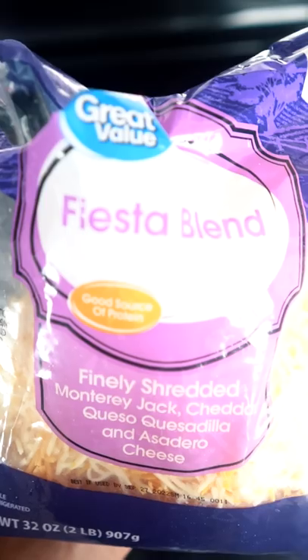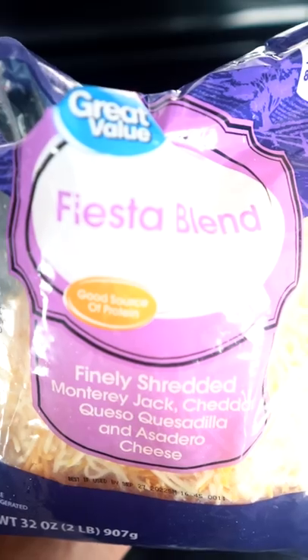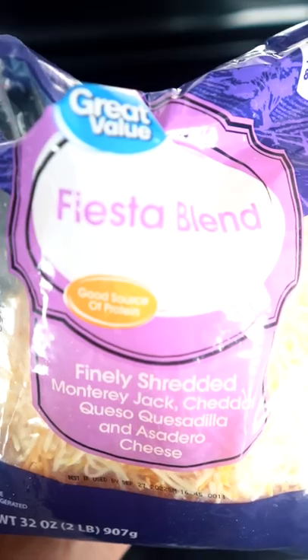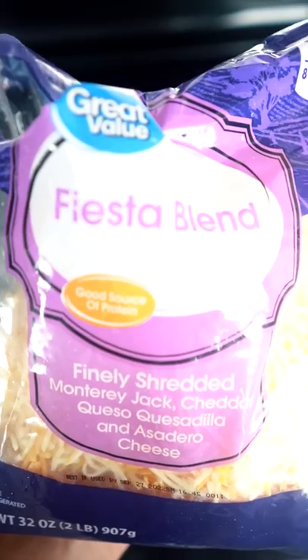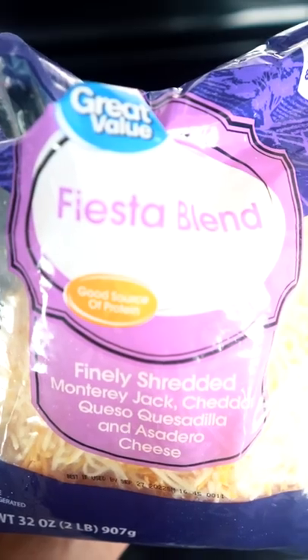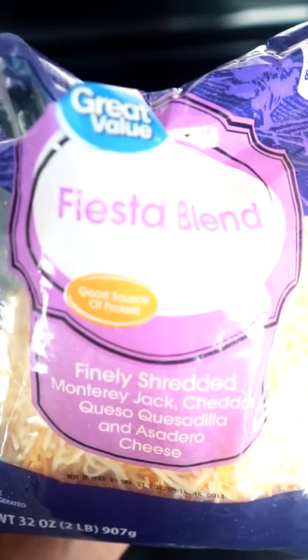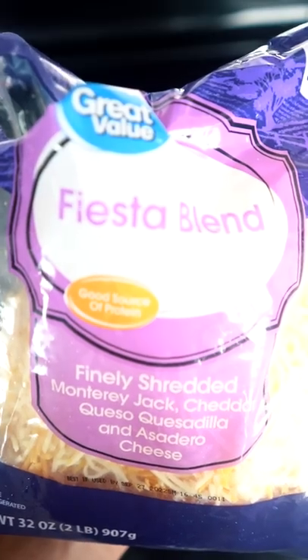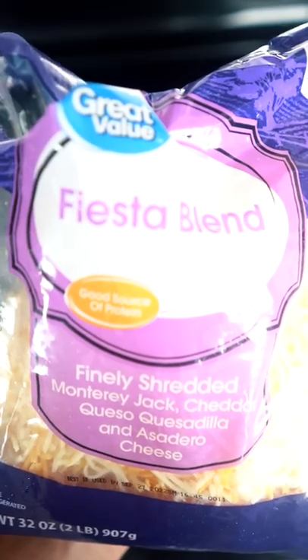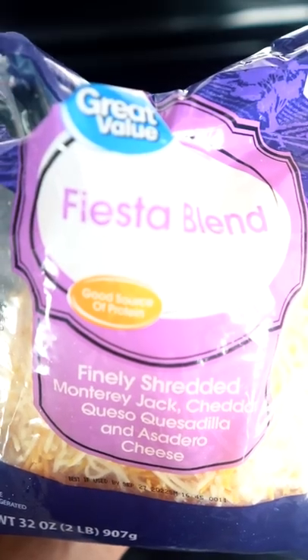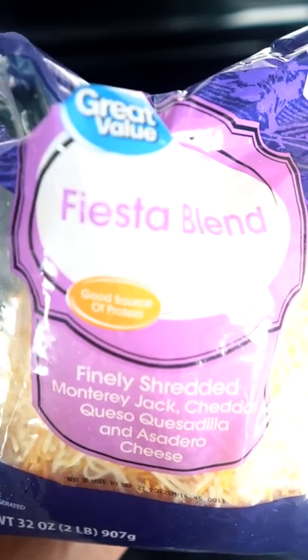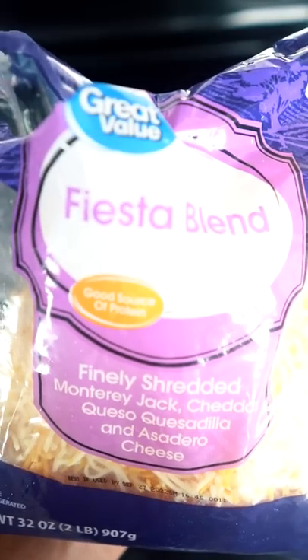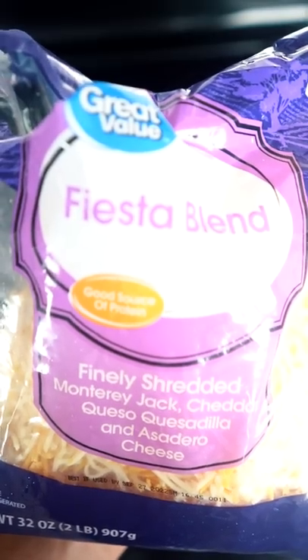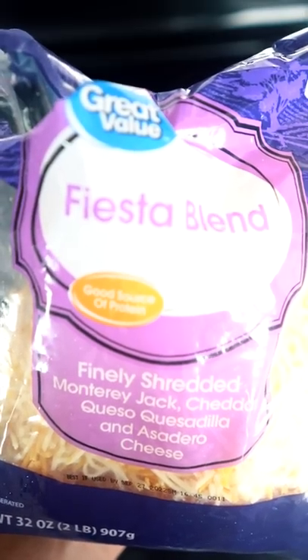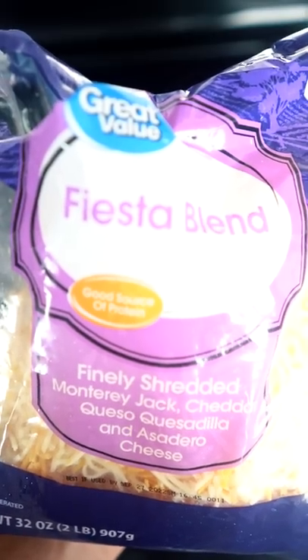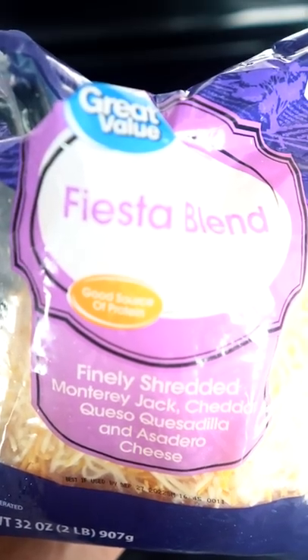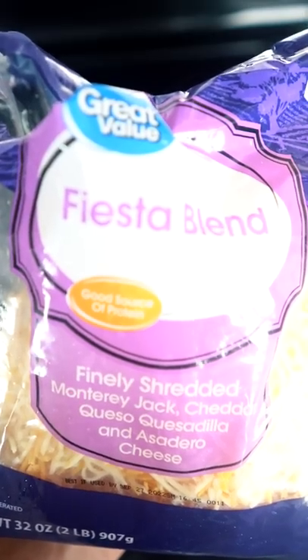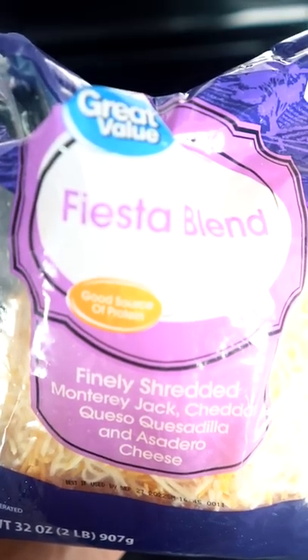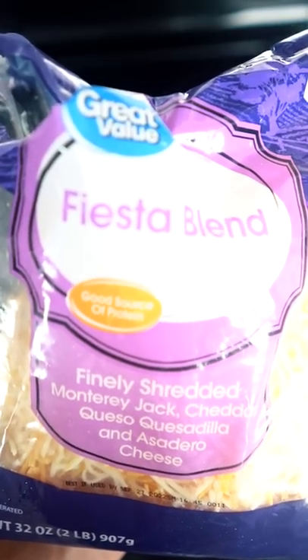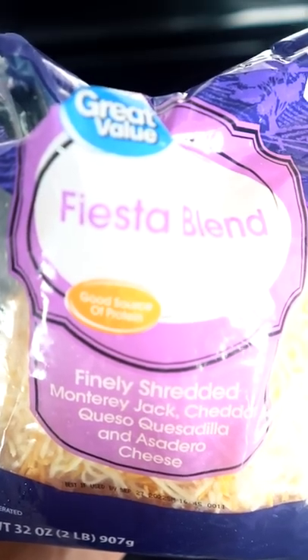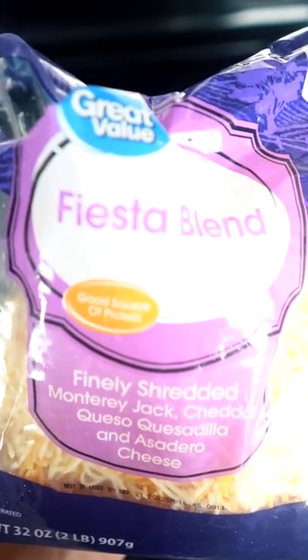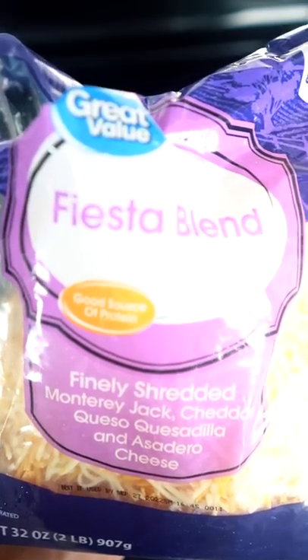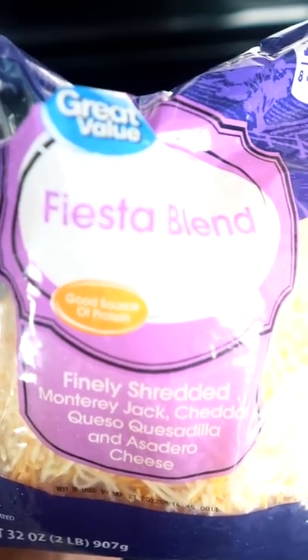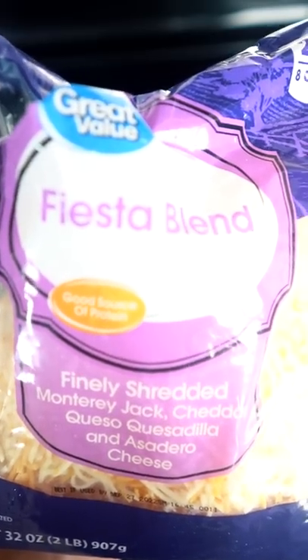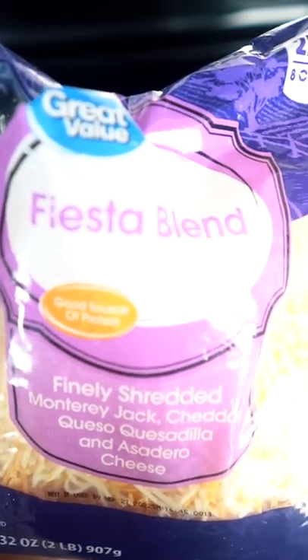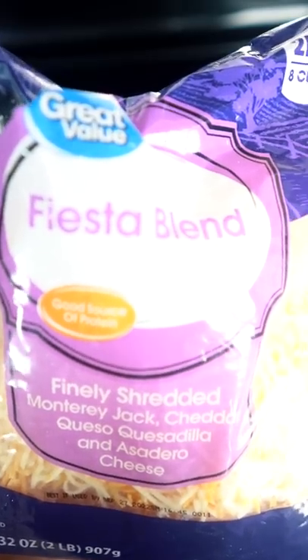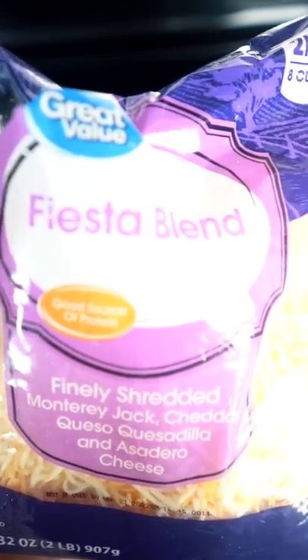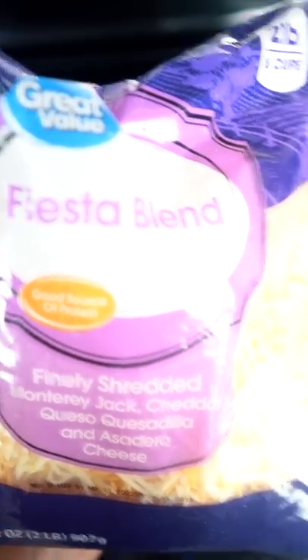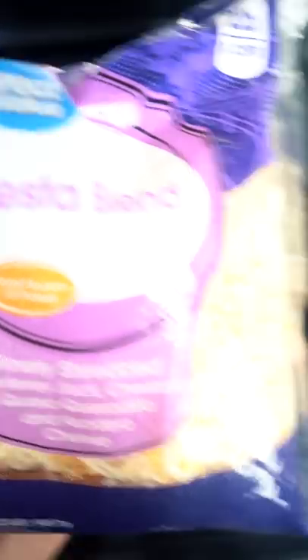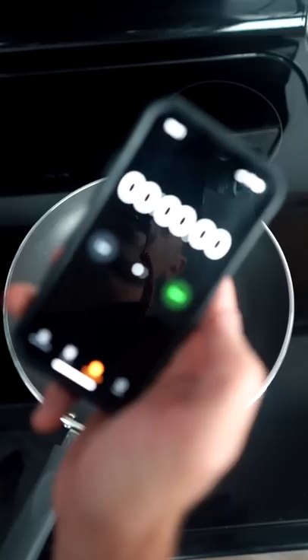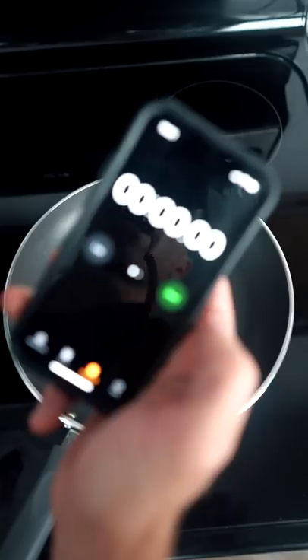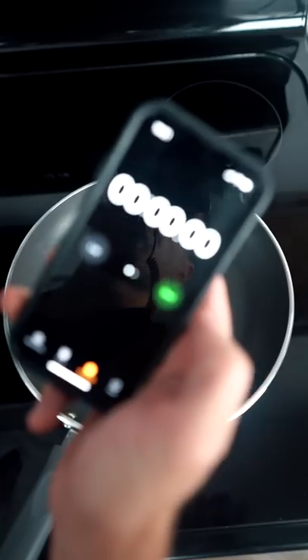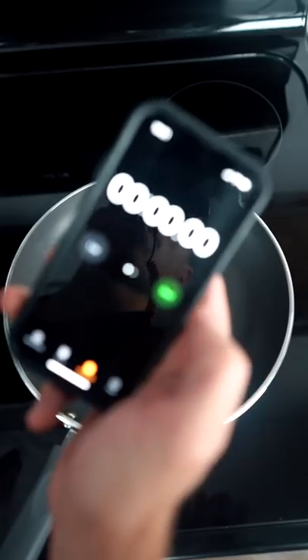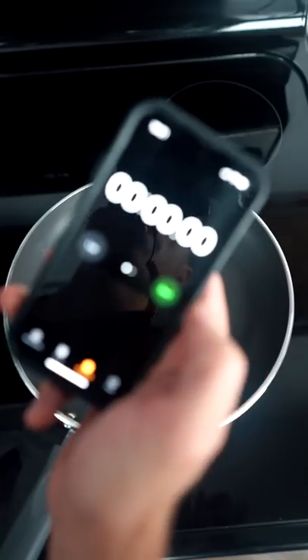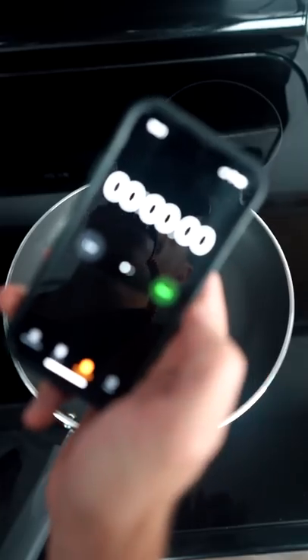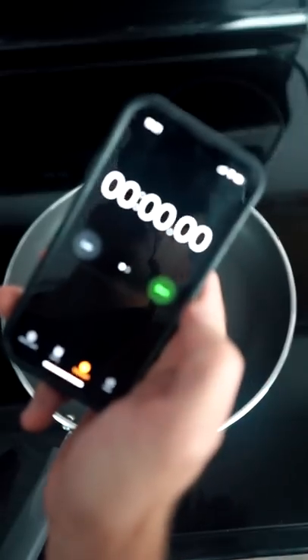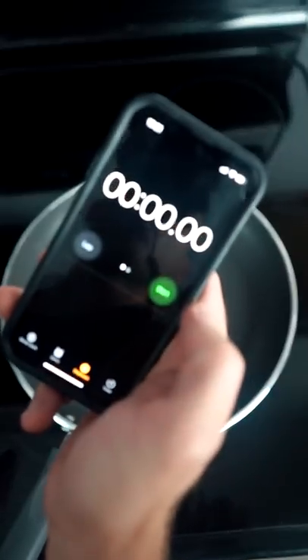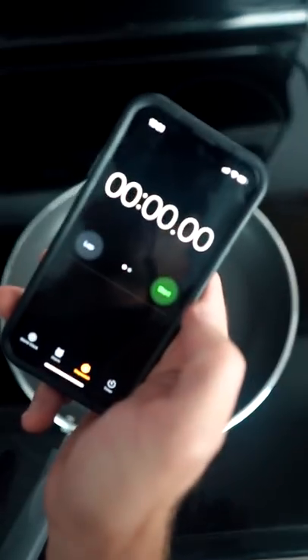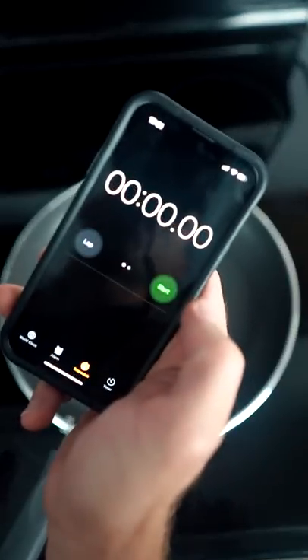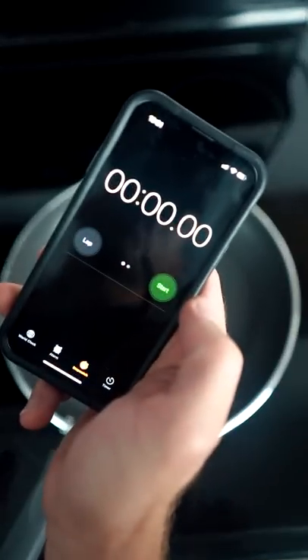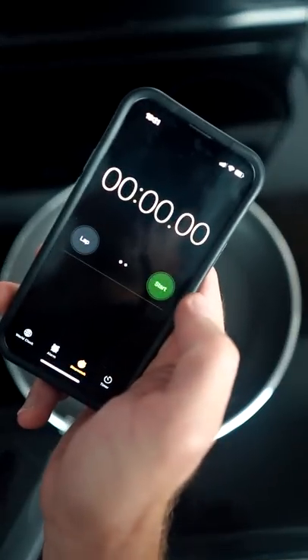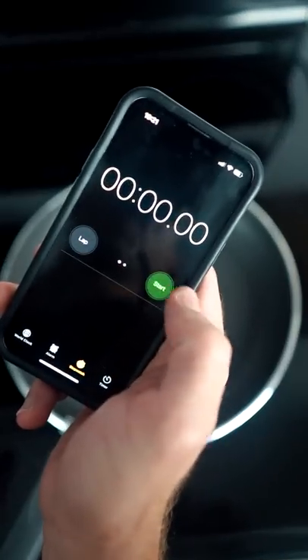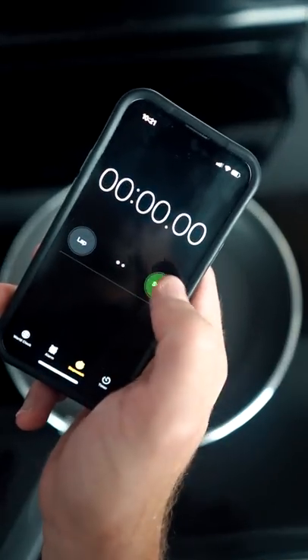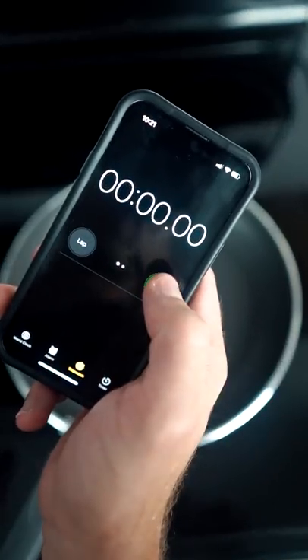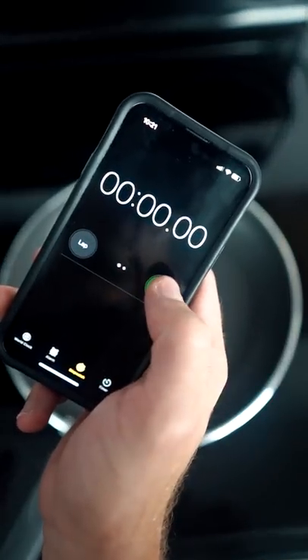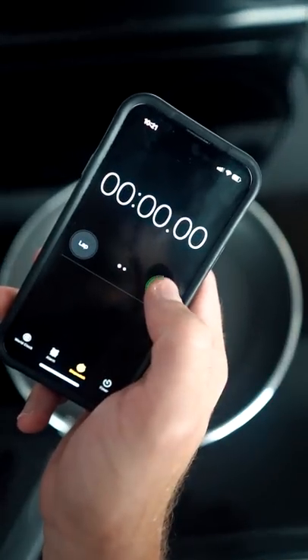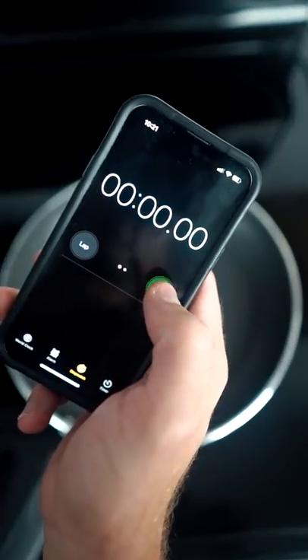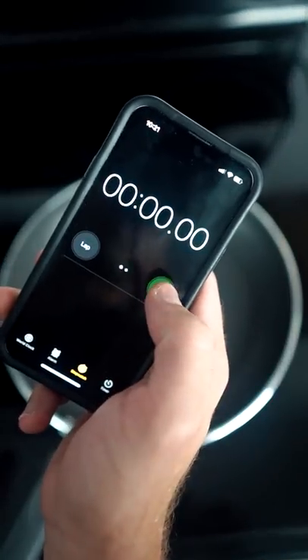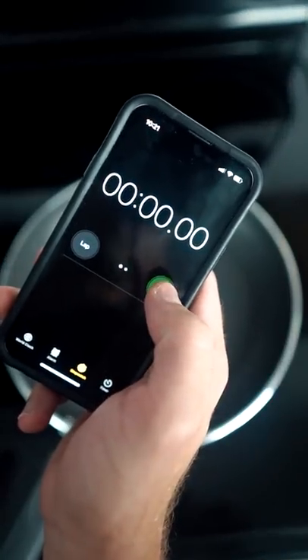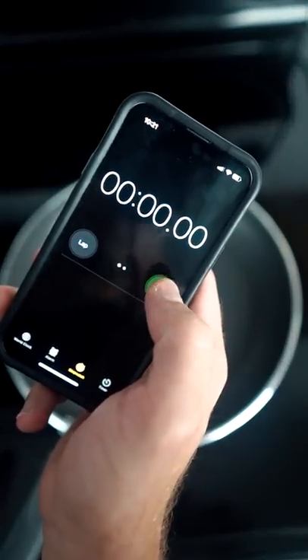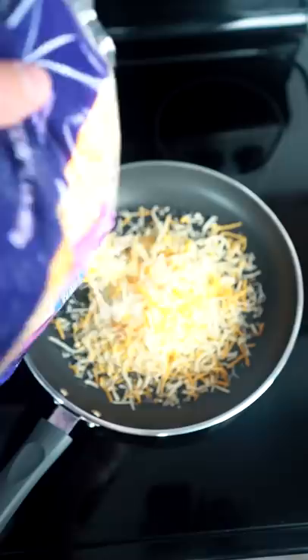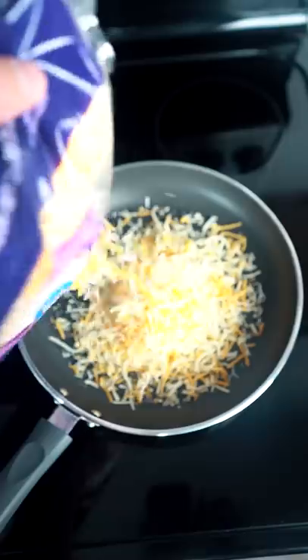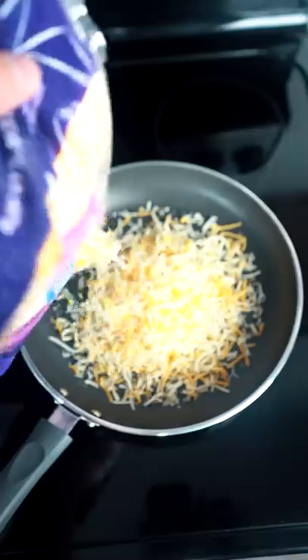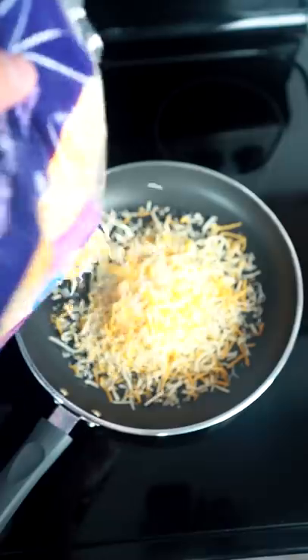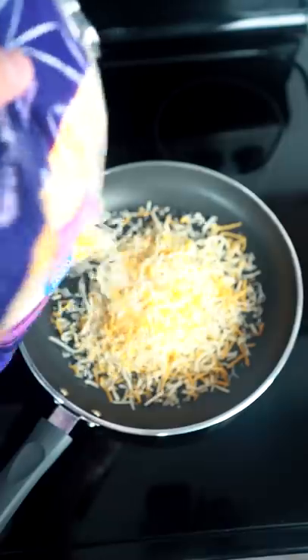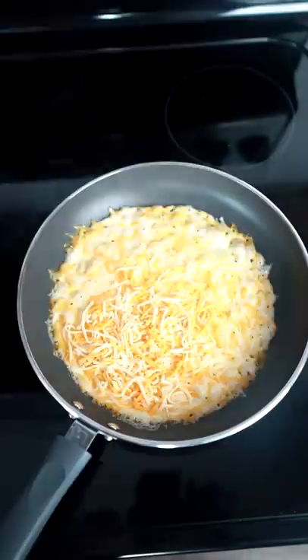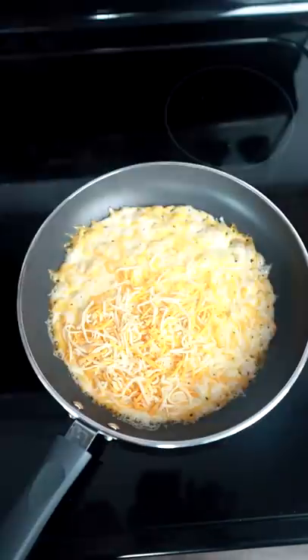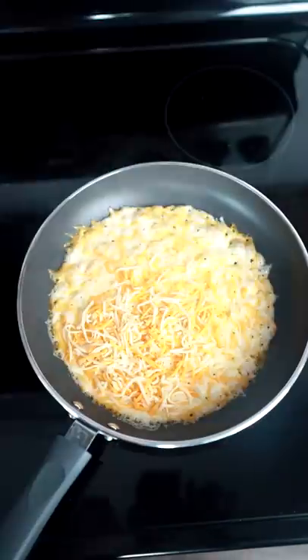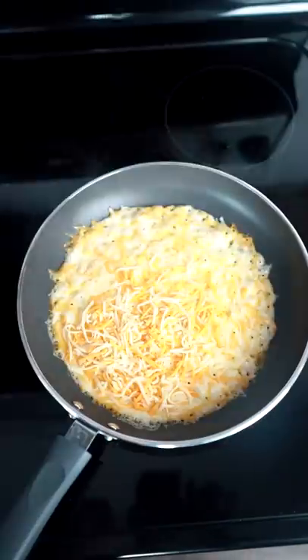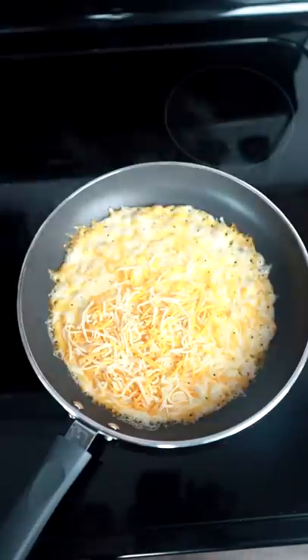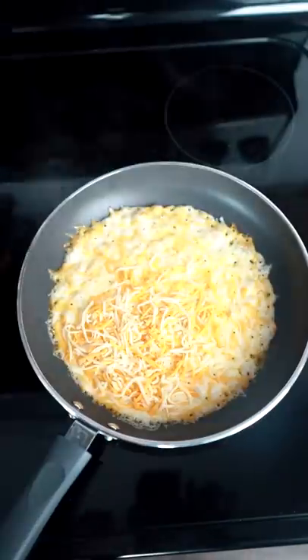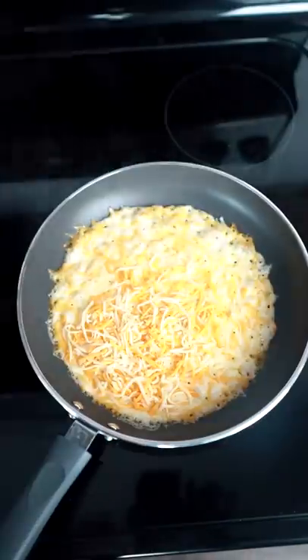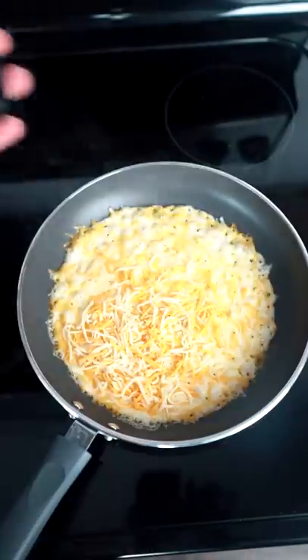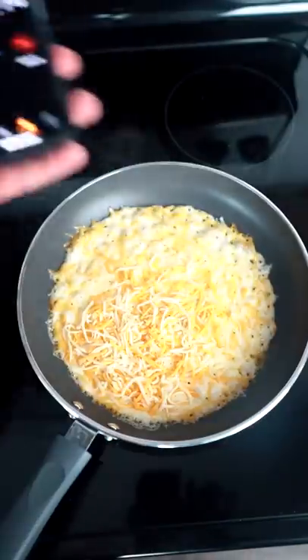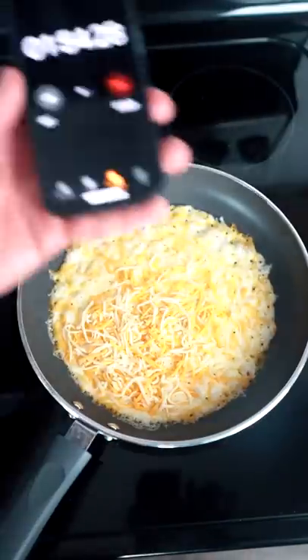I'm using cheese with no oil to see which one can handle it better. I'll time them at two minutes for consistency. We hit the two-minute mark.